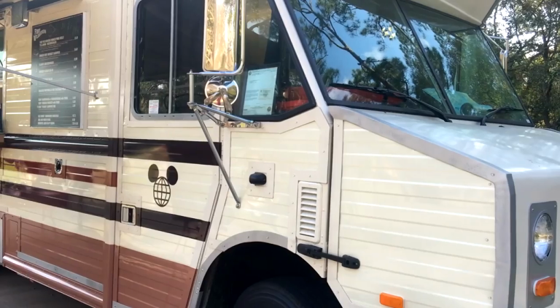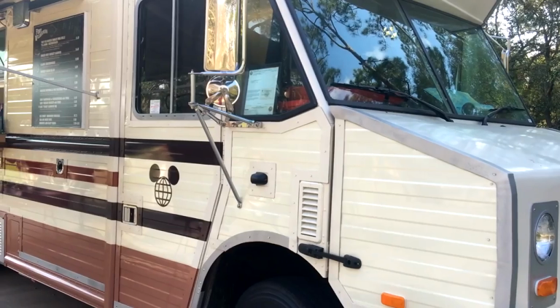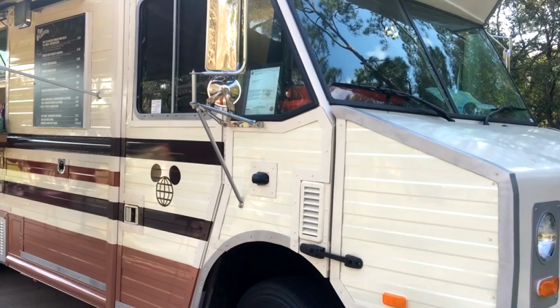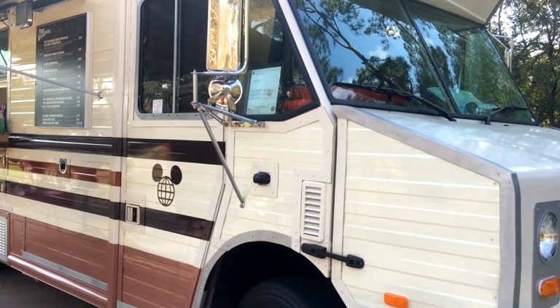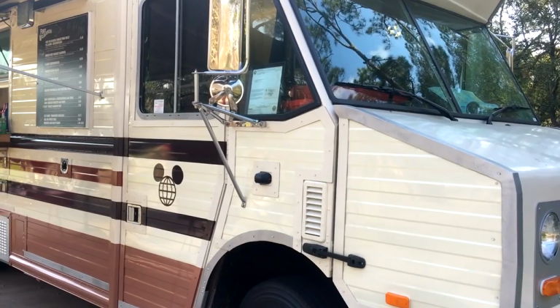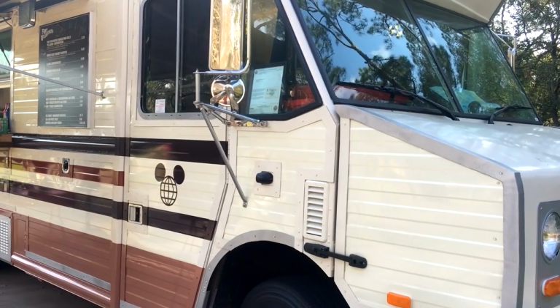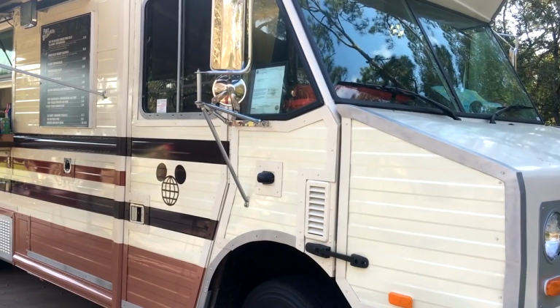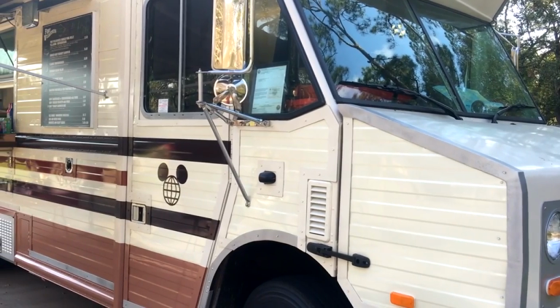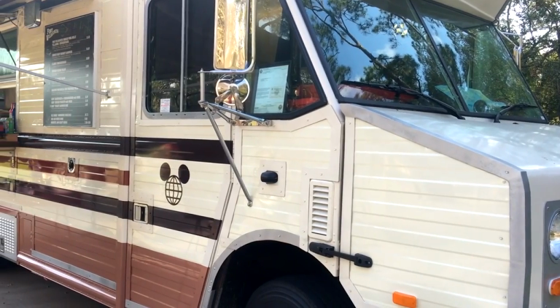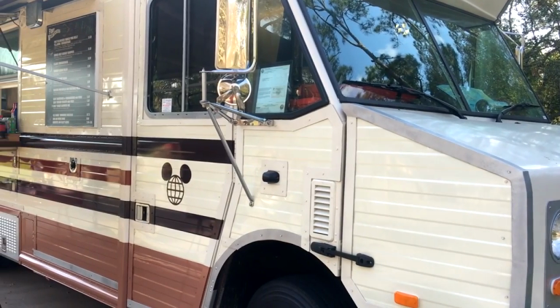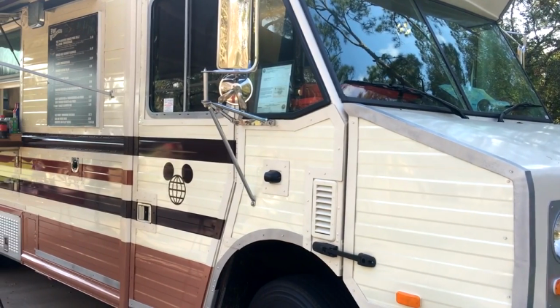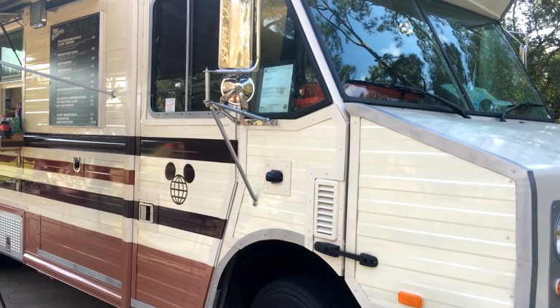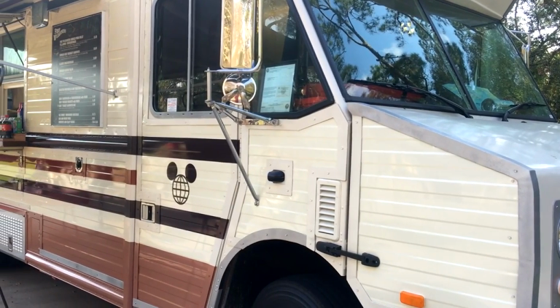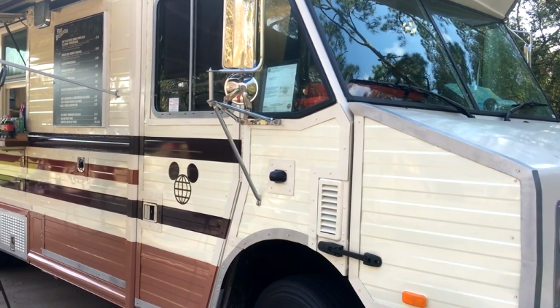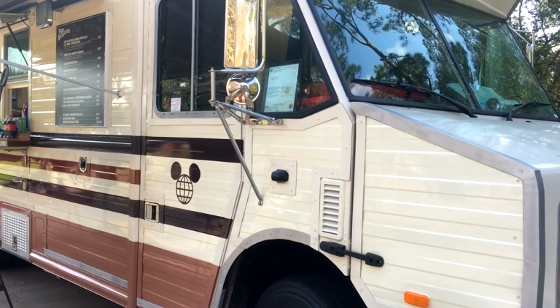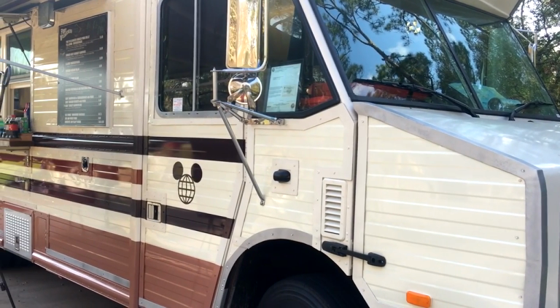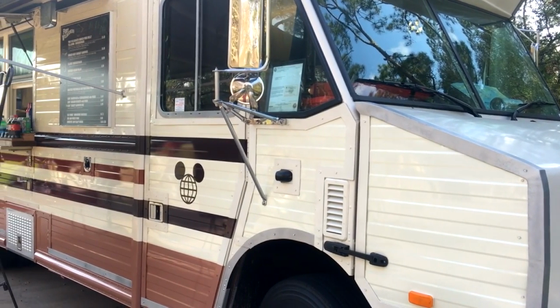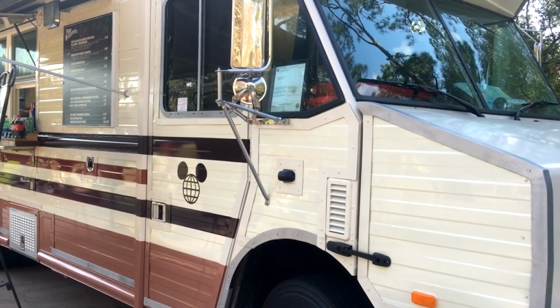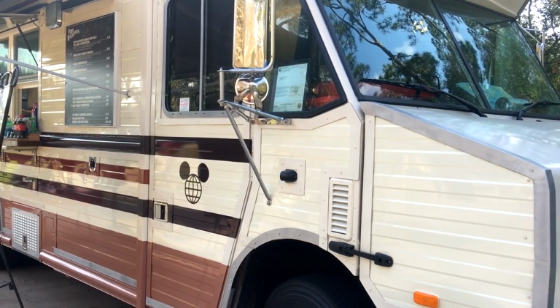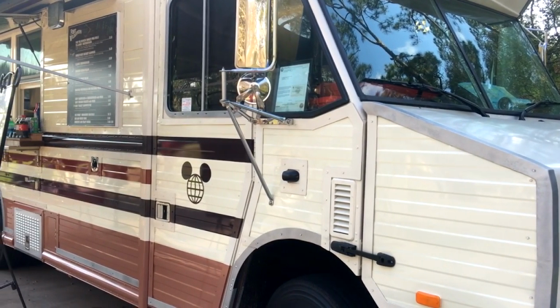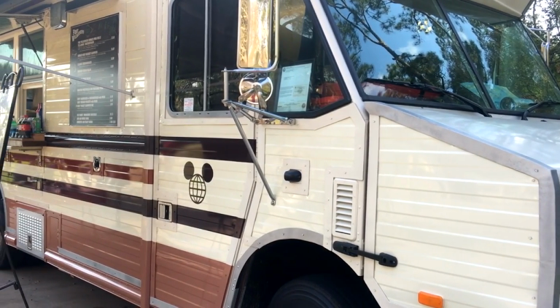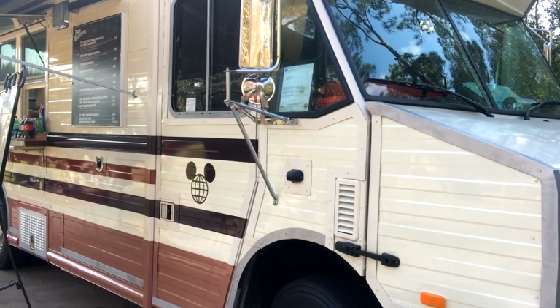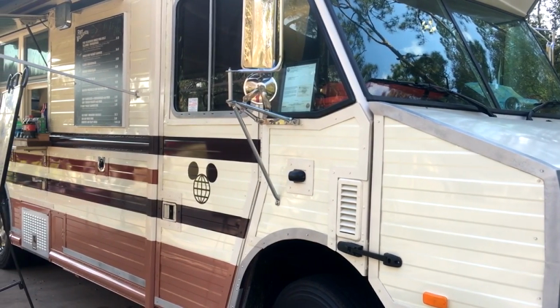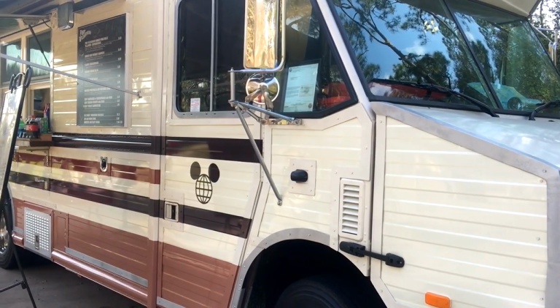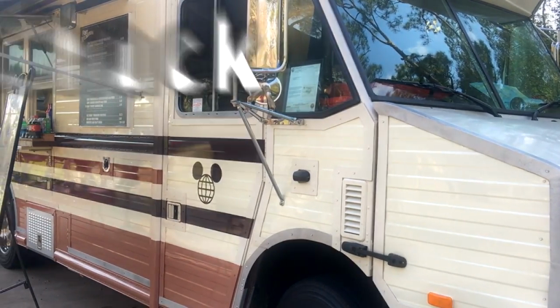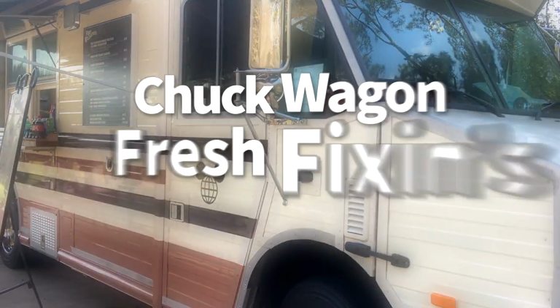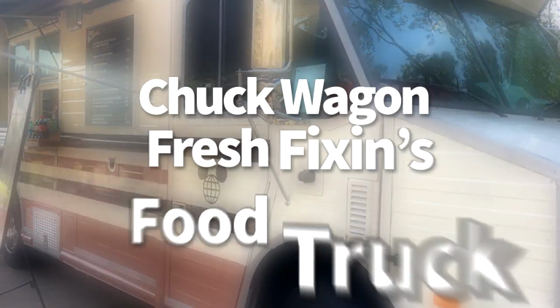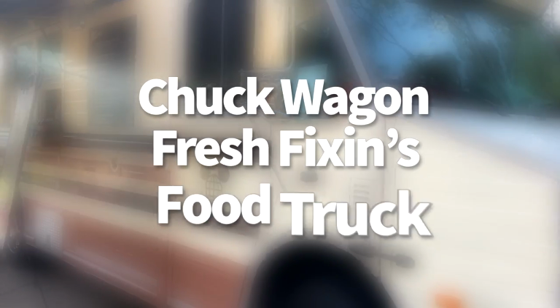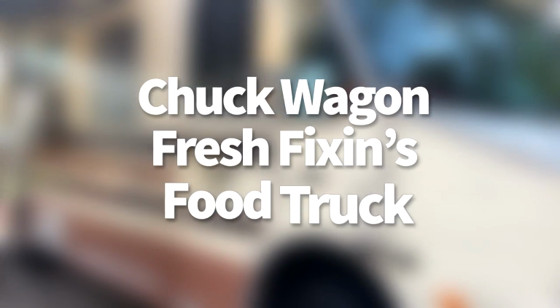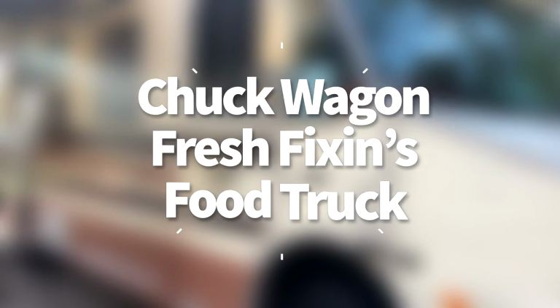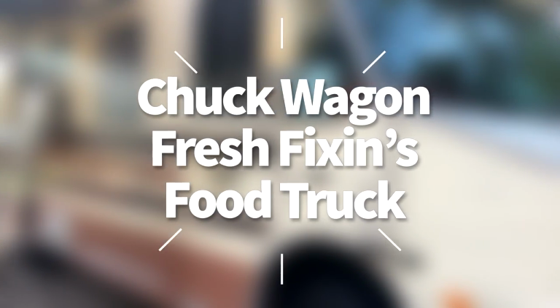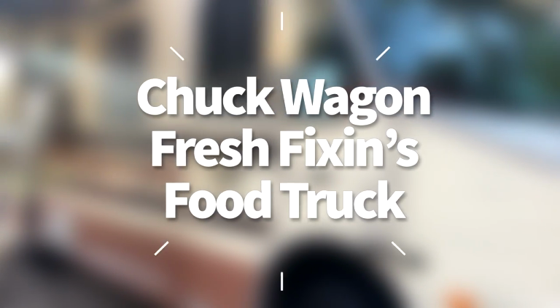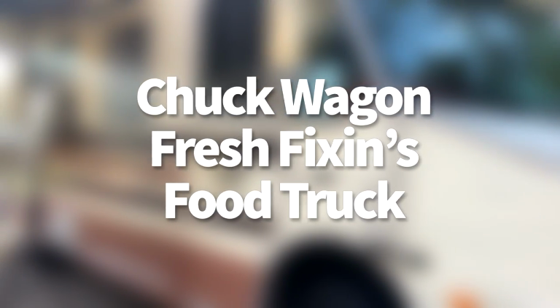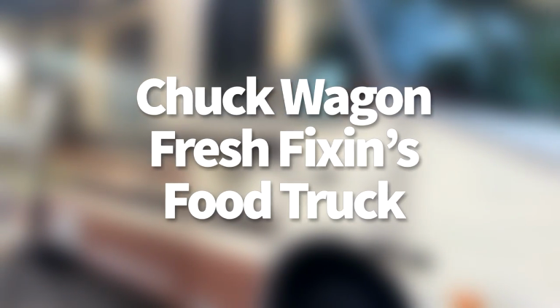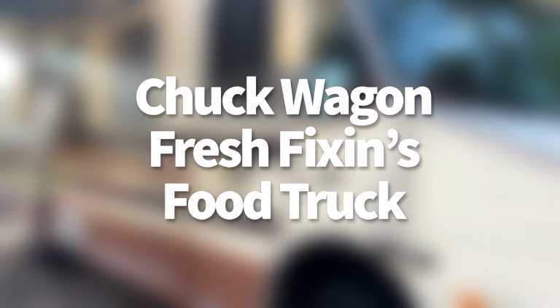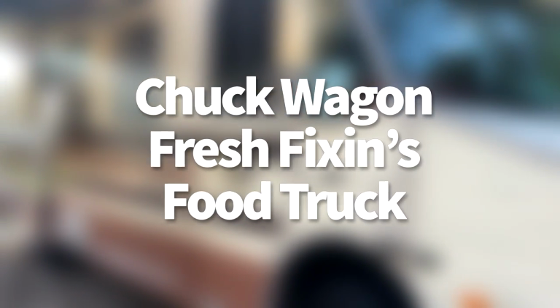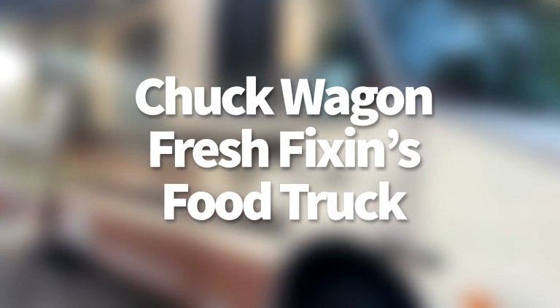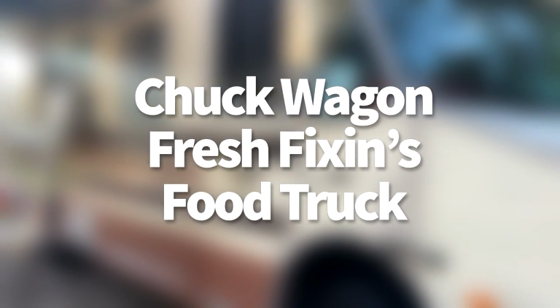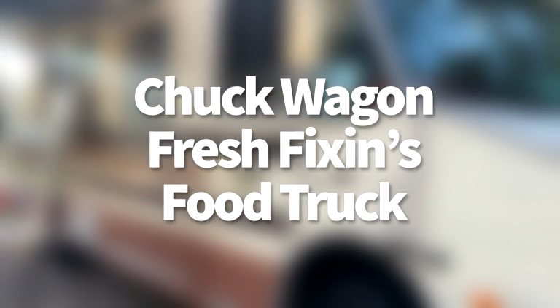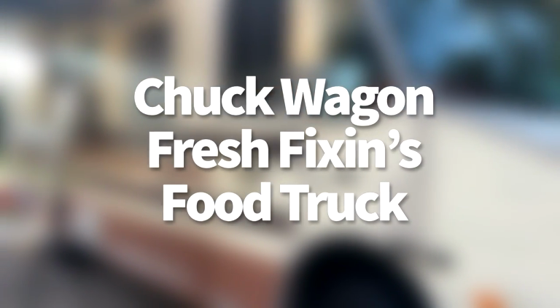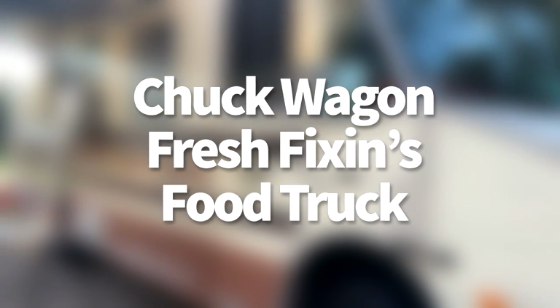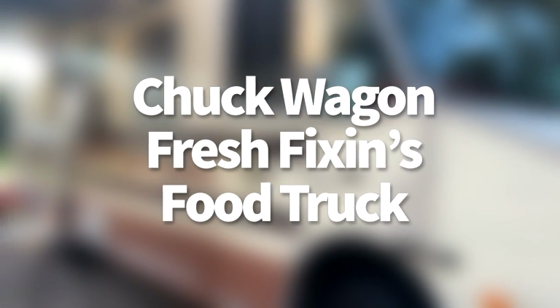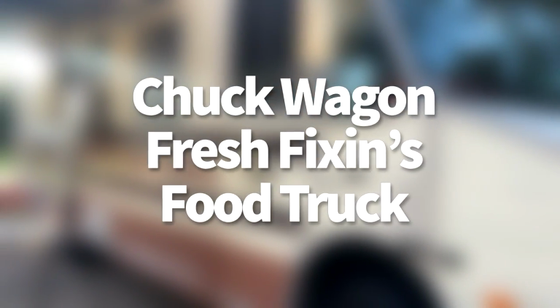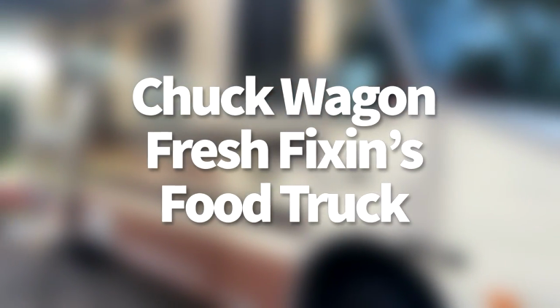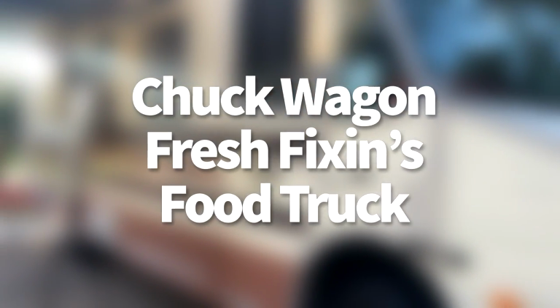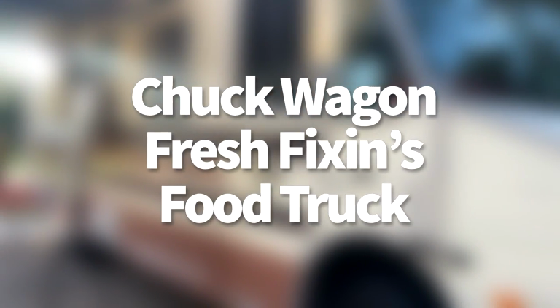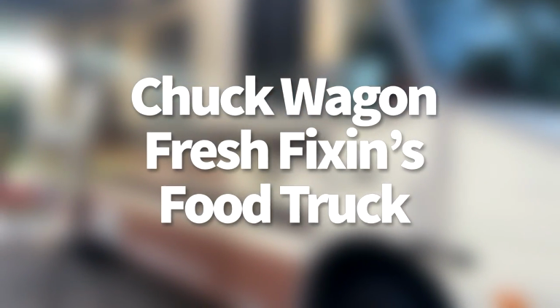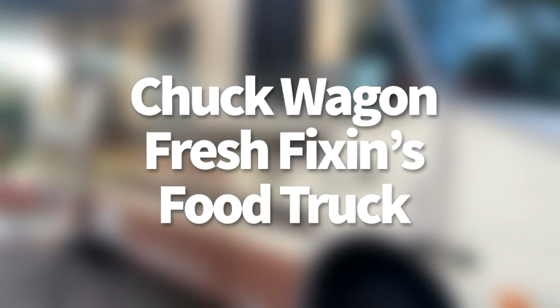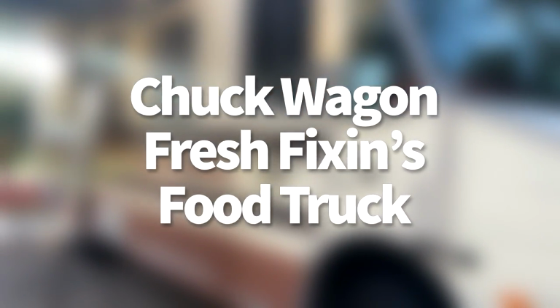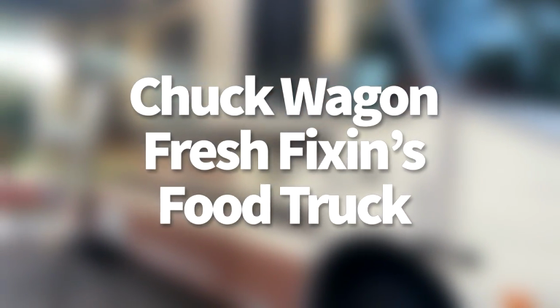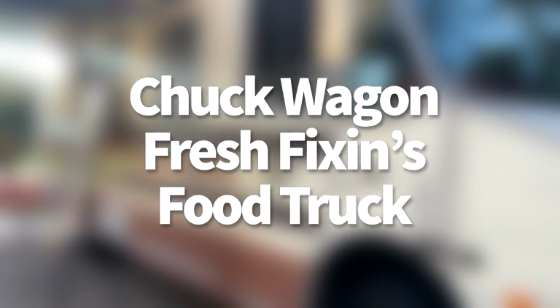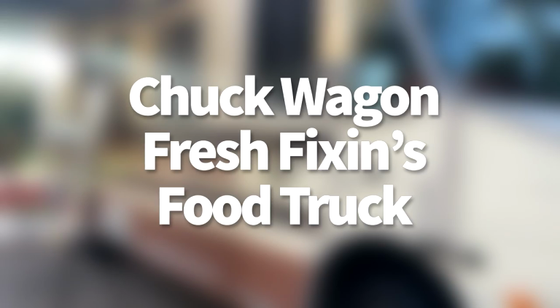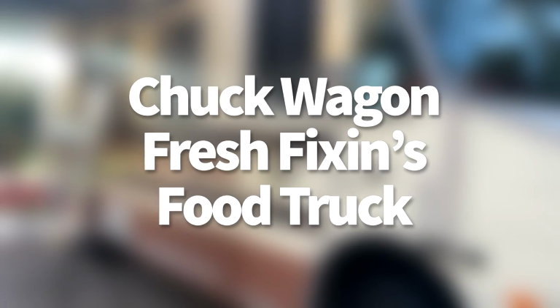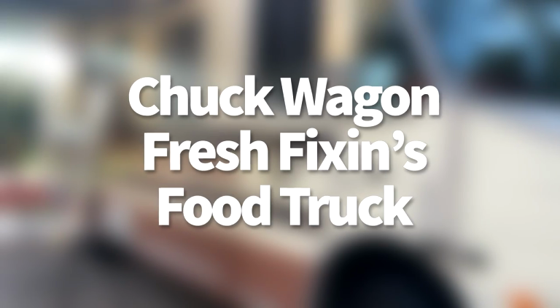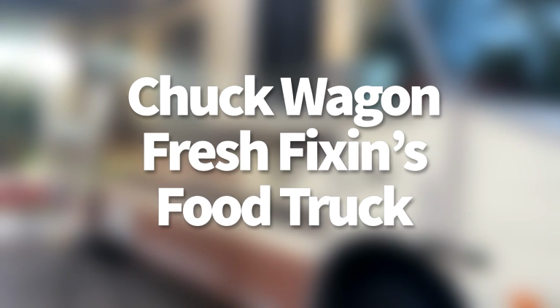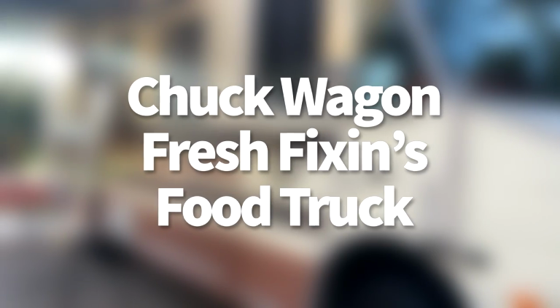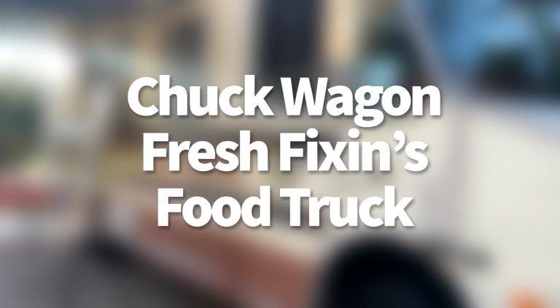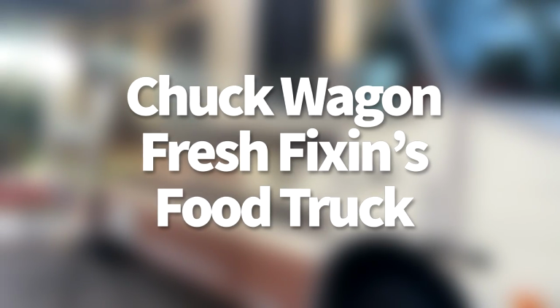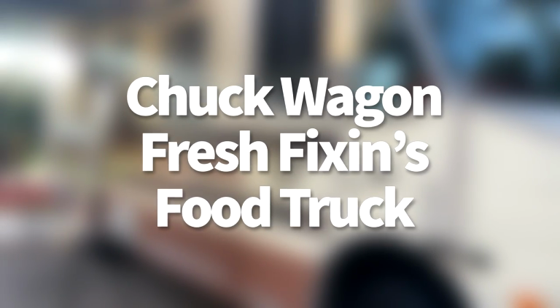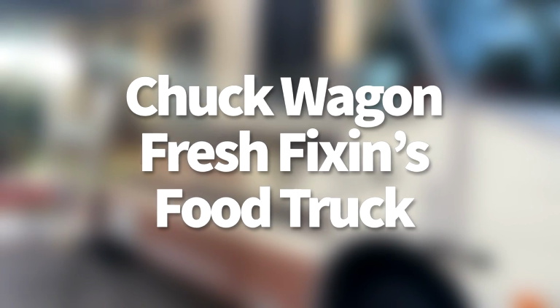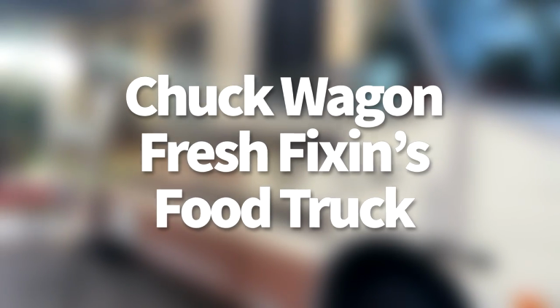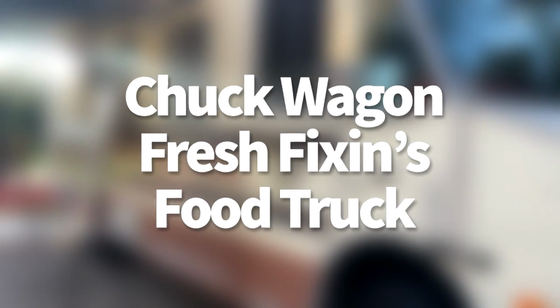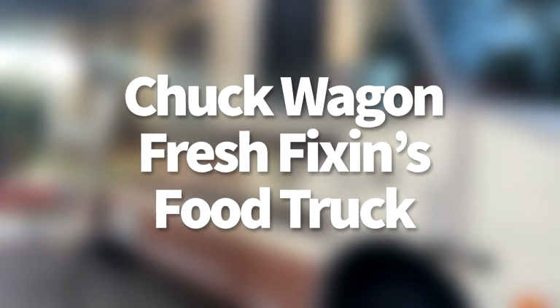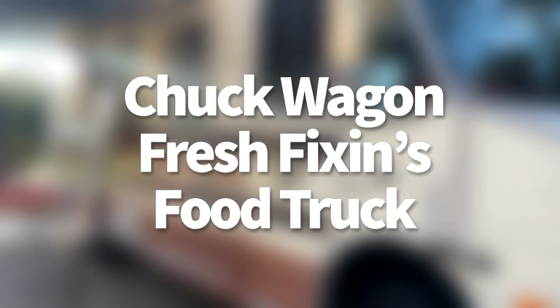Hello everyone, my name is Joey, here for DFB, and today we're going to be taking a look at Chuck Wagon Fresh Fixin's Food Truck.